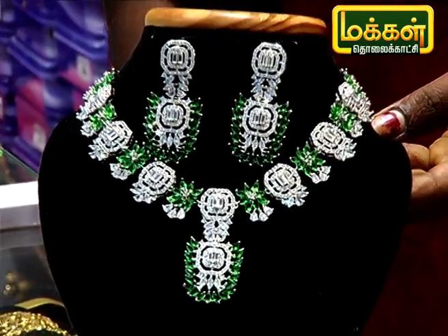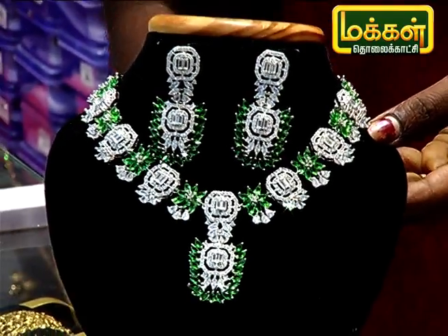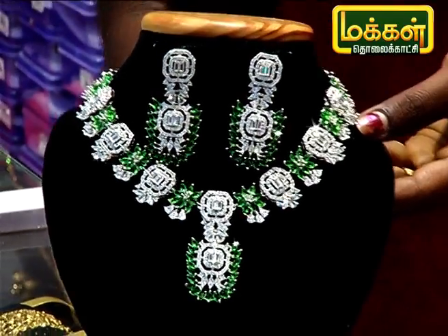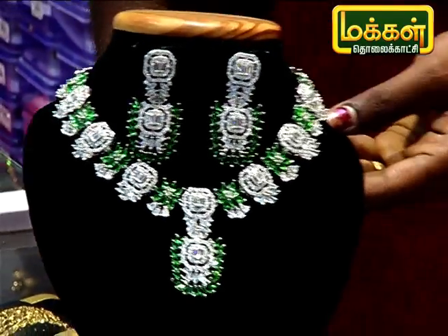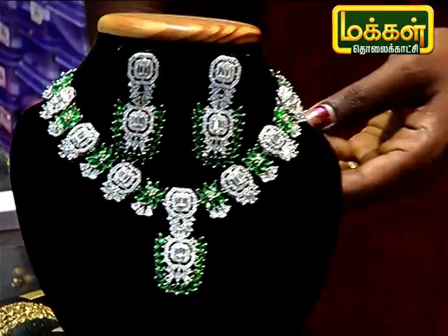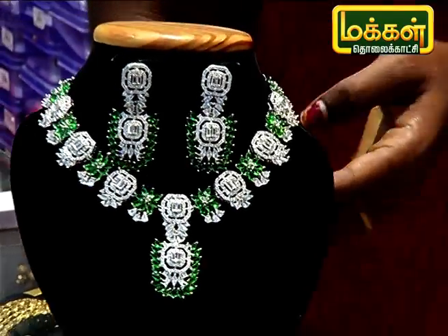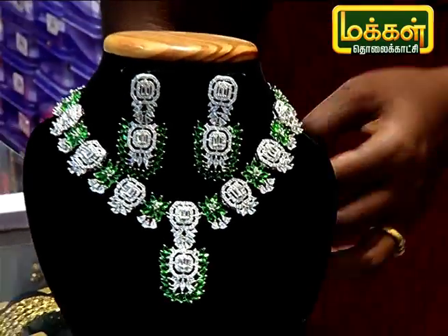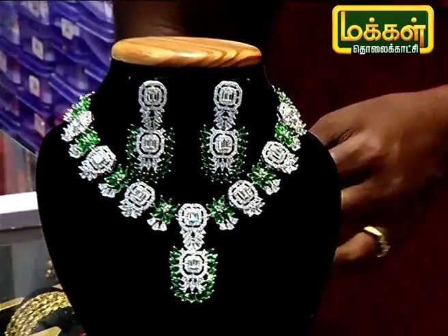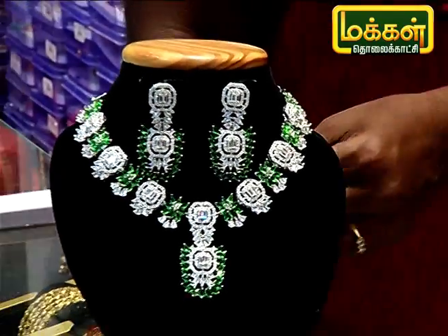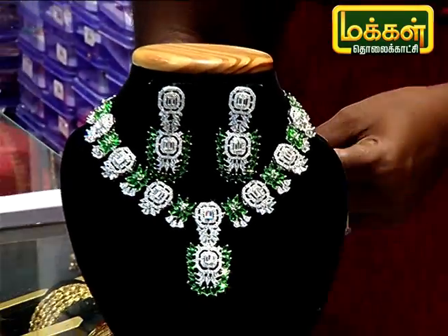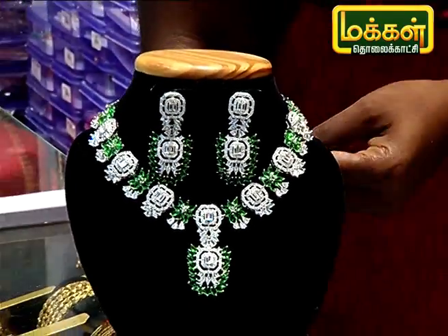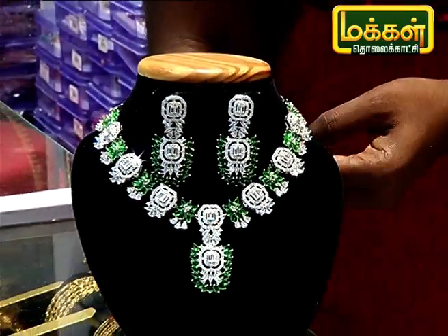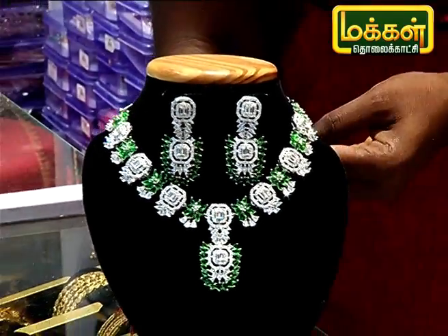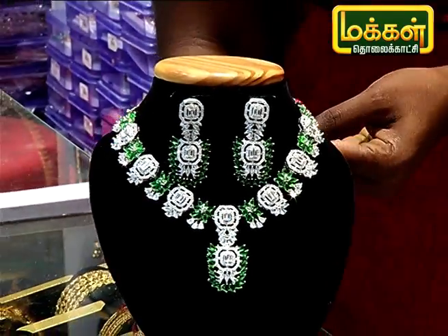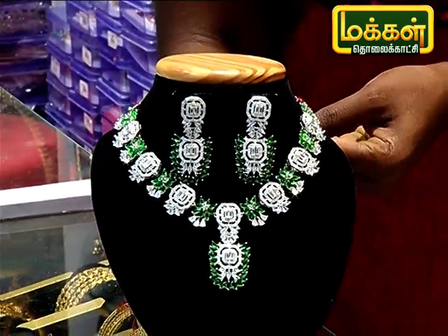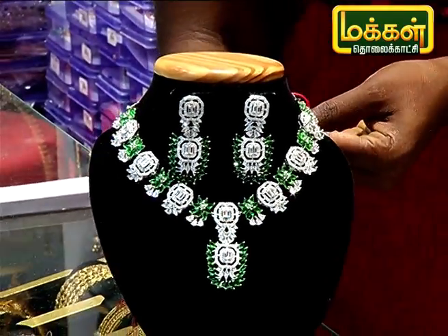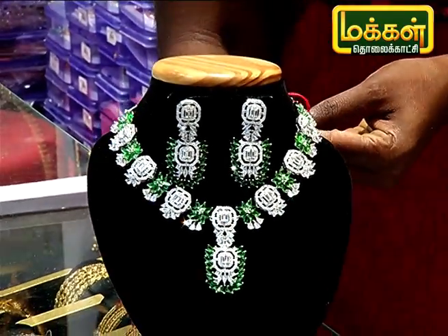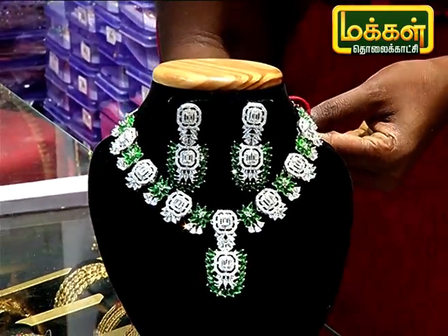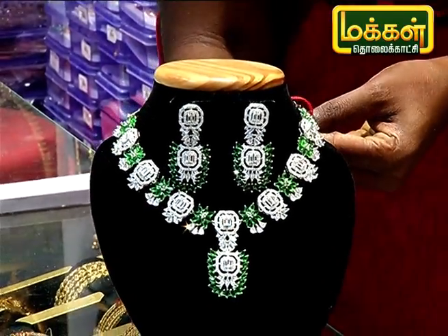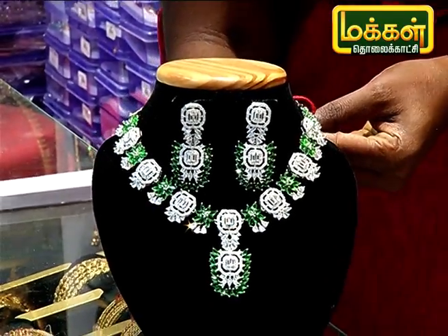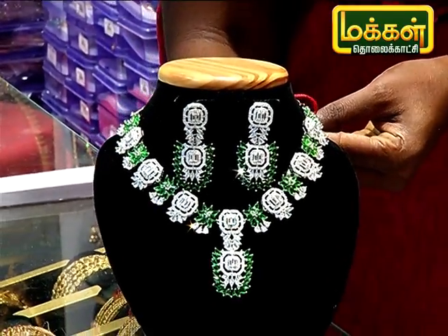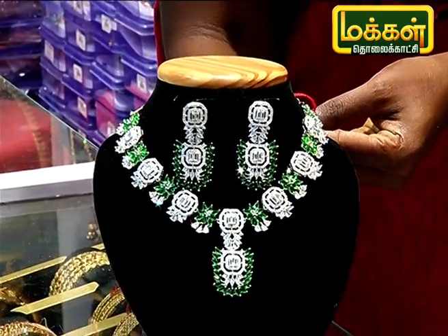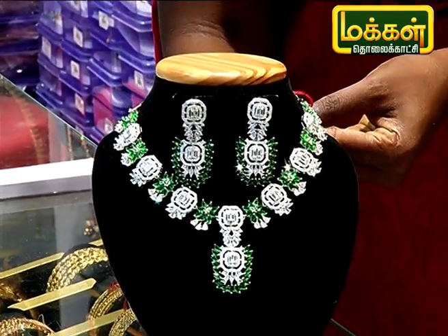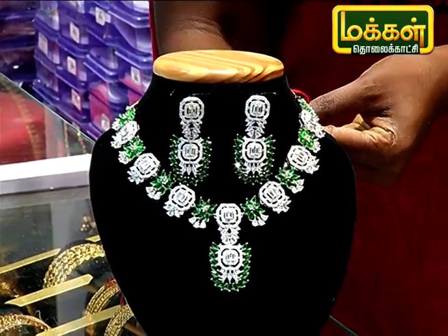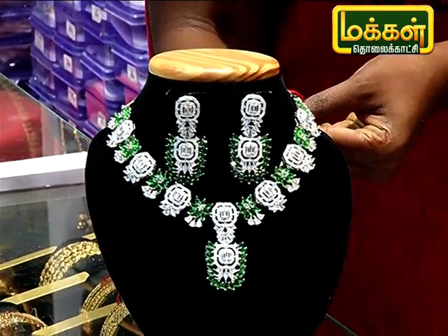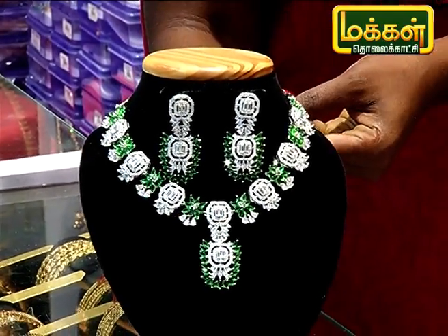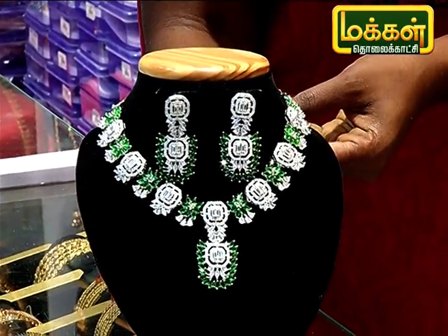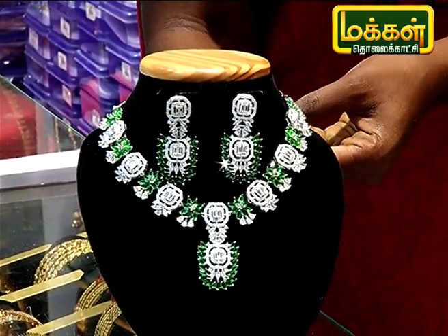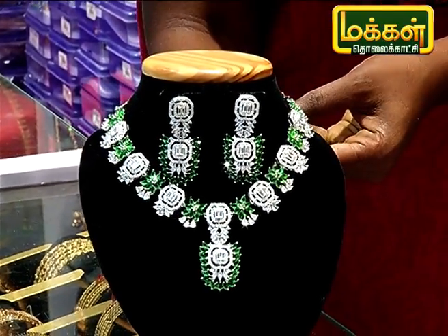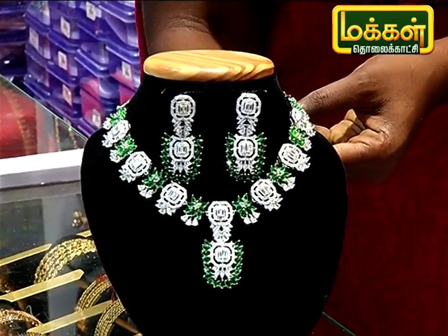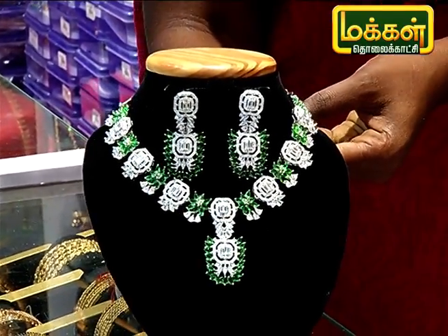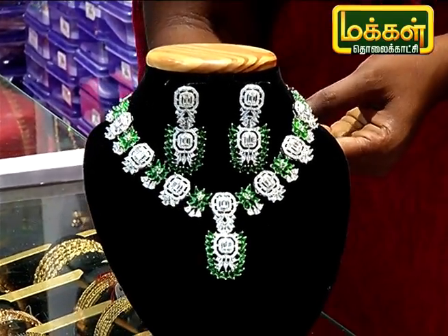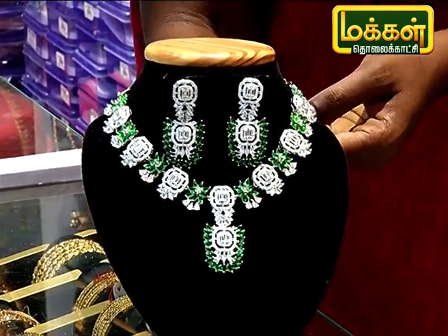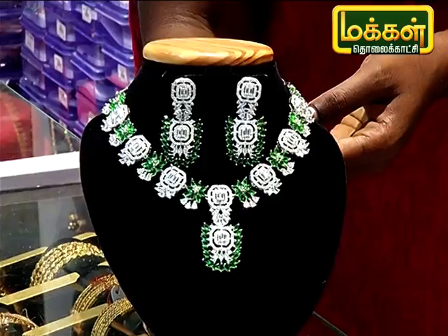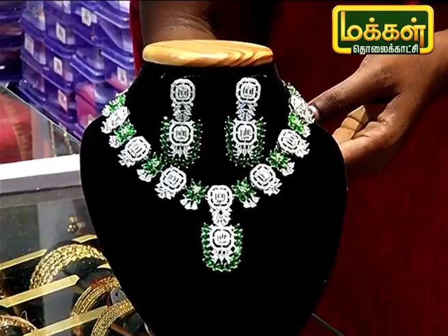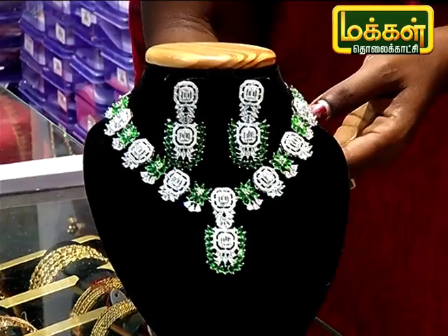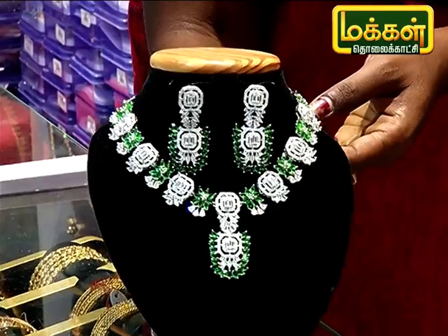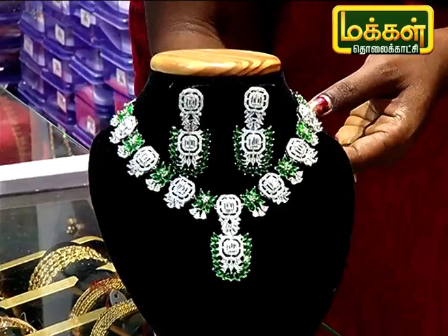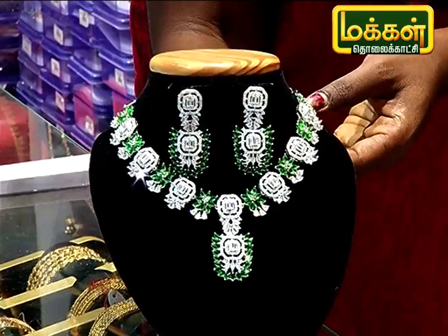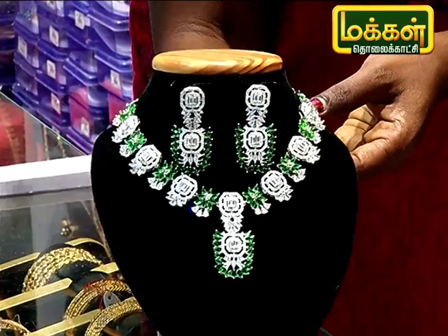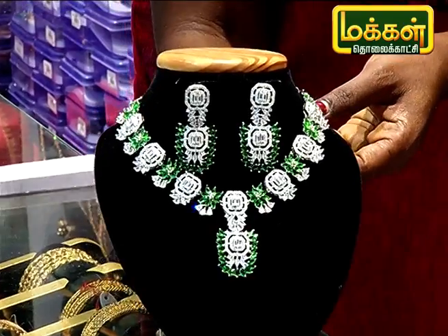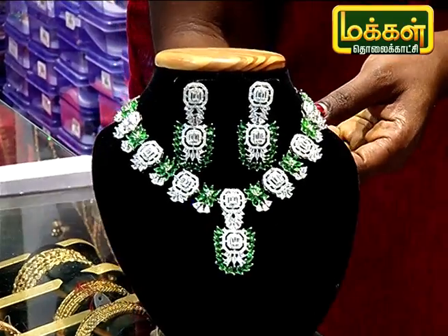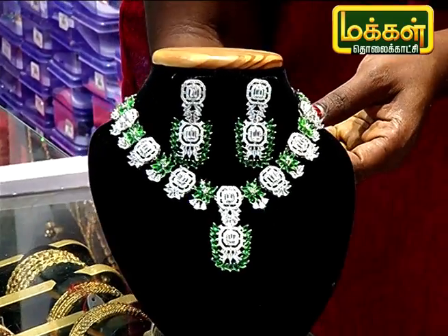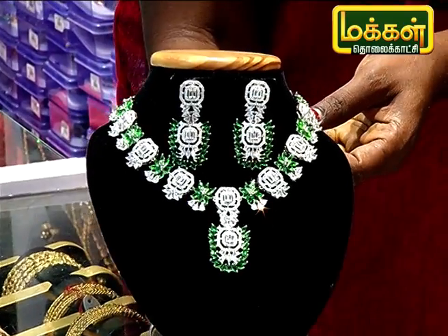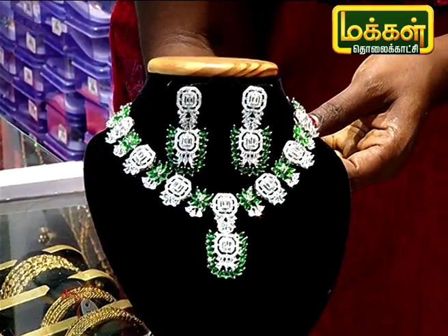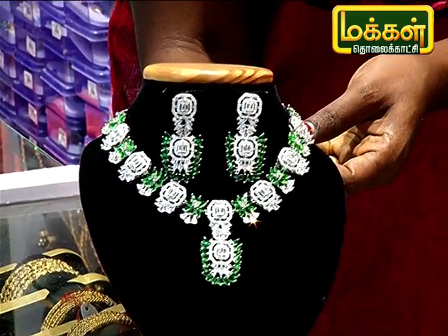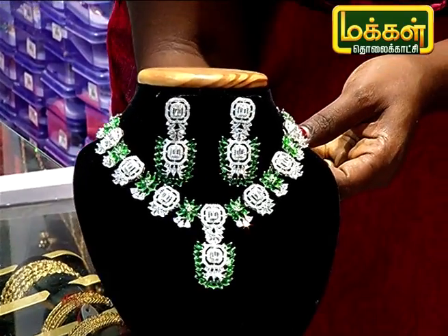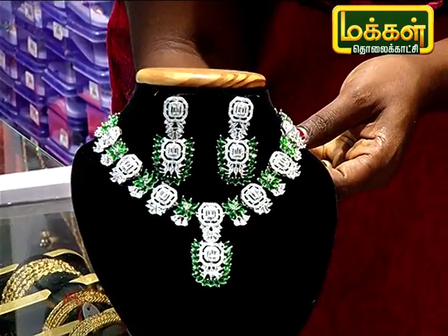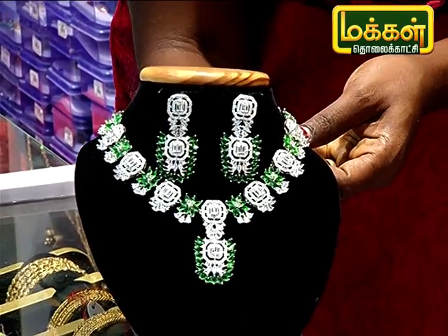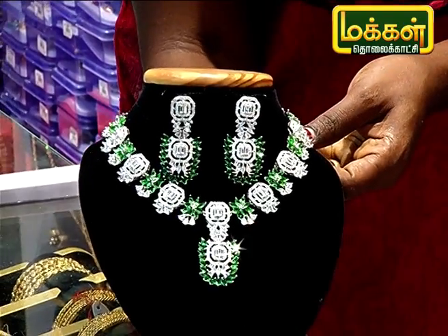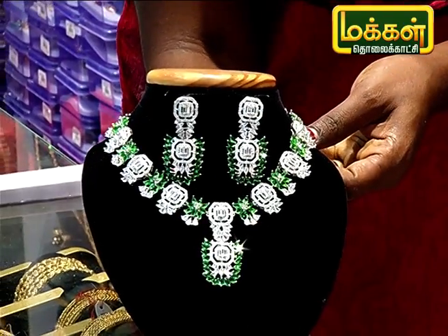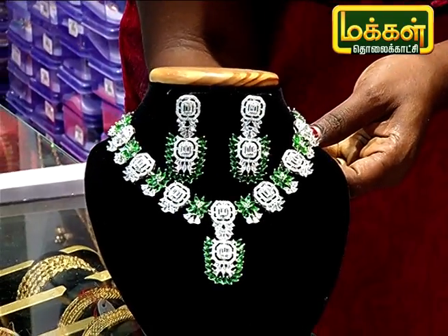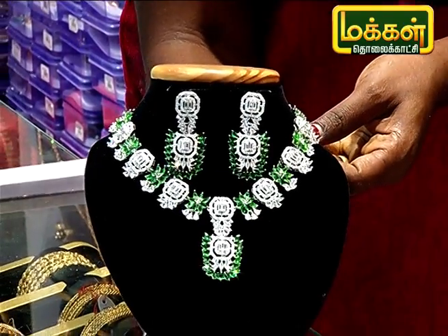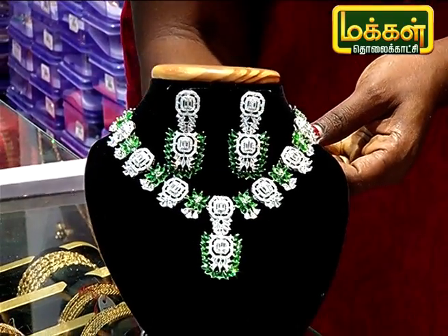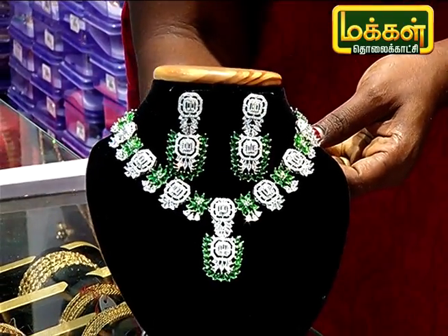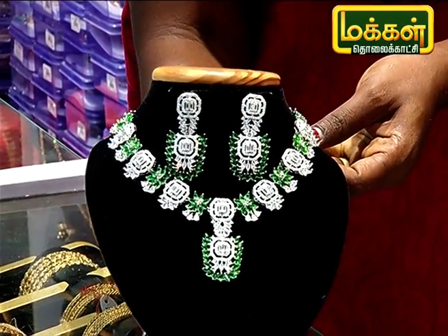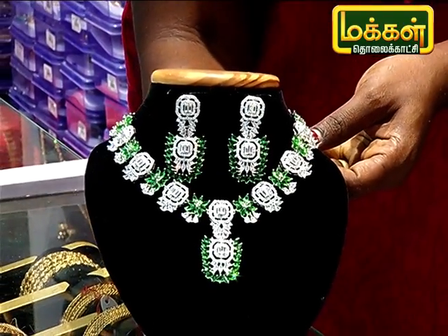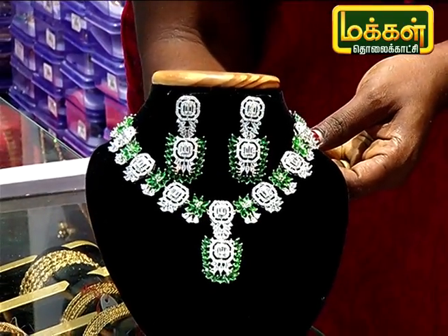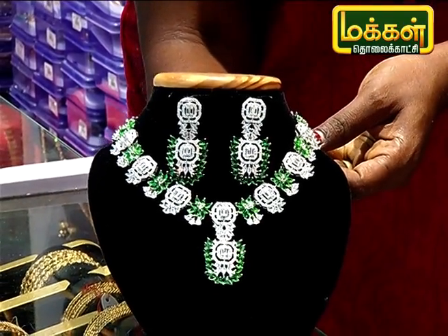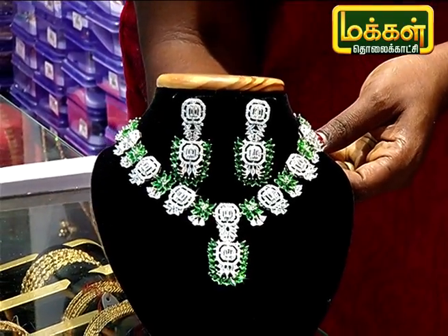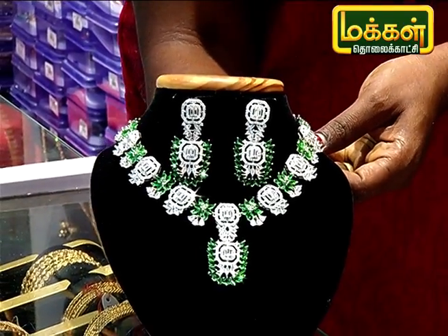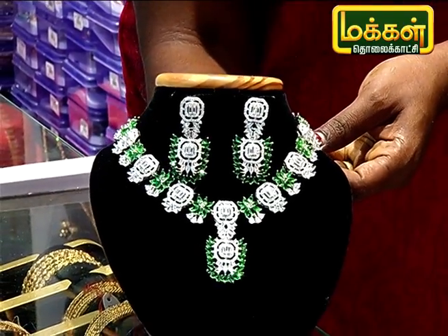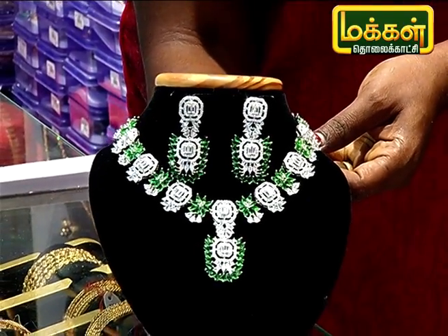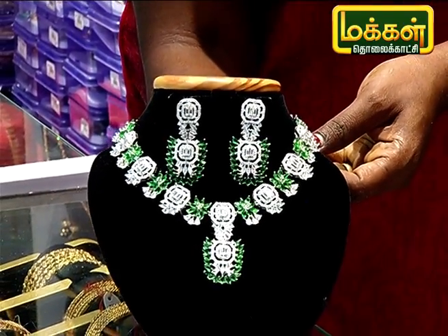If you look at the rate, it will be 50-50. It is a low rate. It will have a lot of colors and a lot of designs.